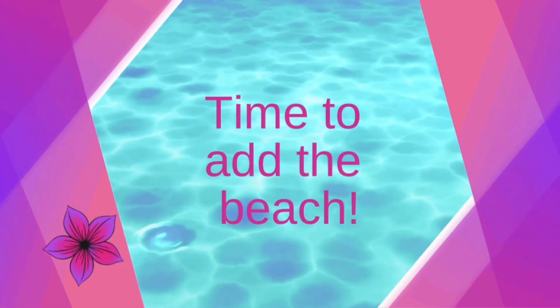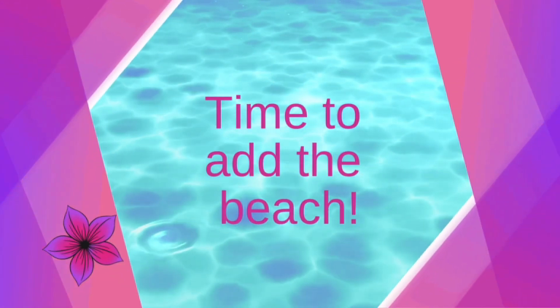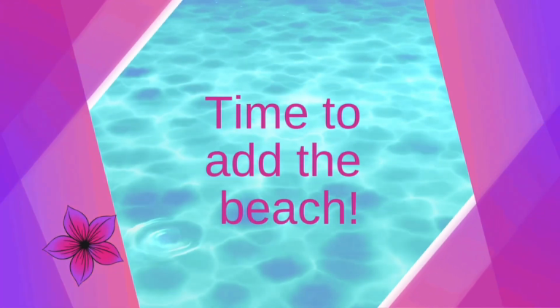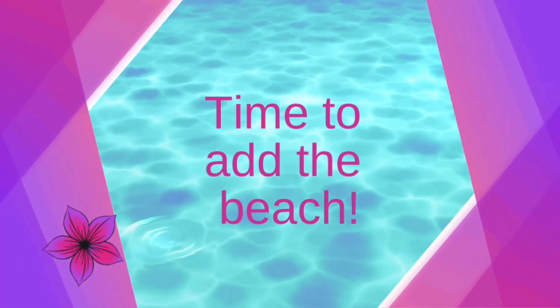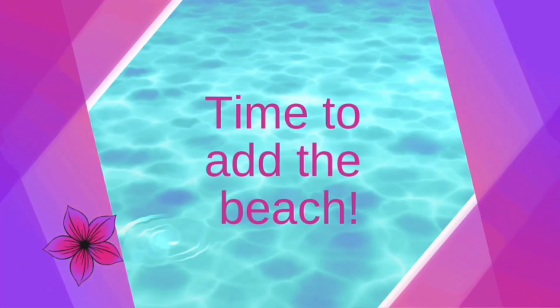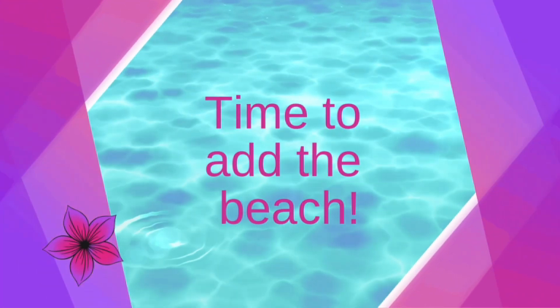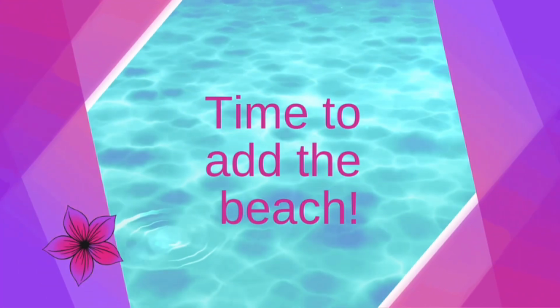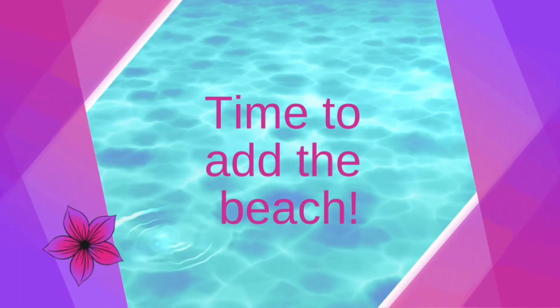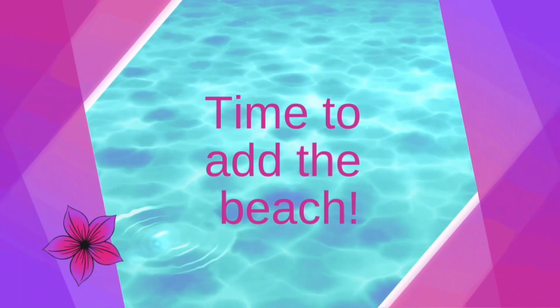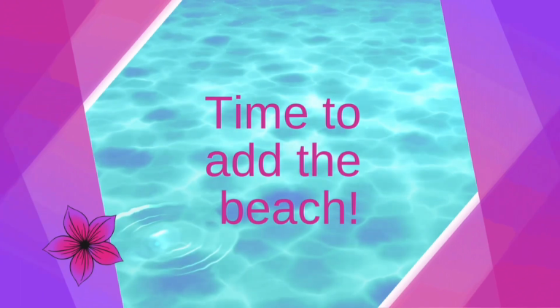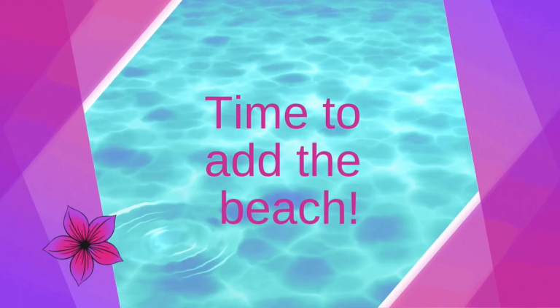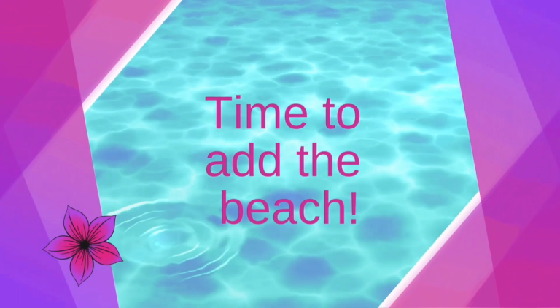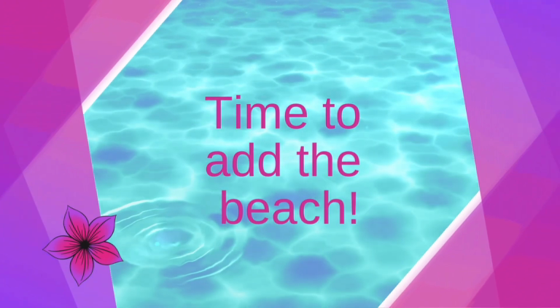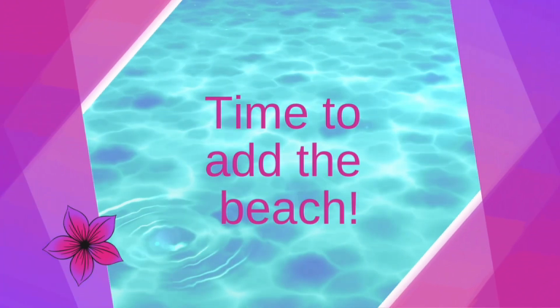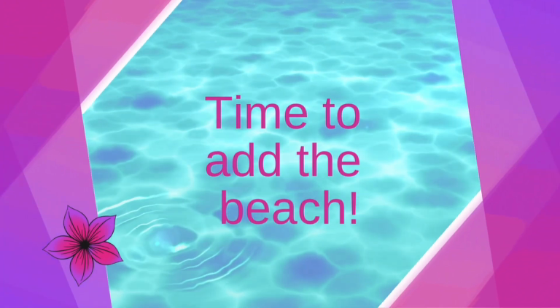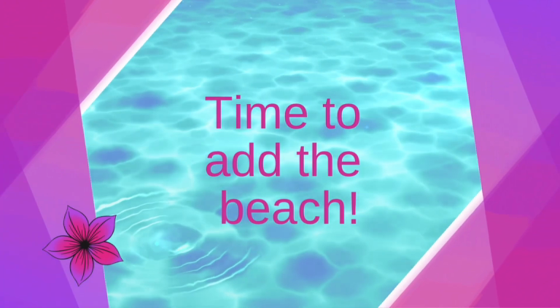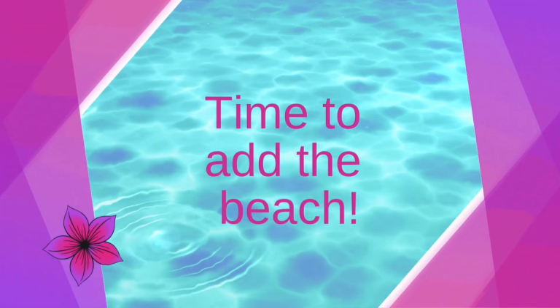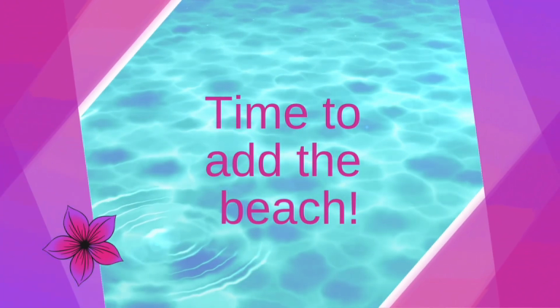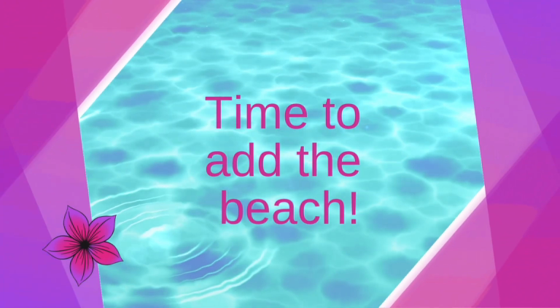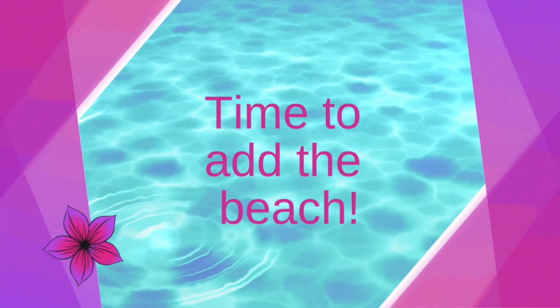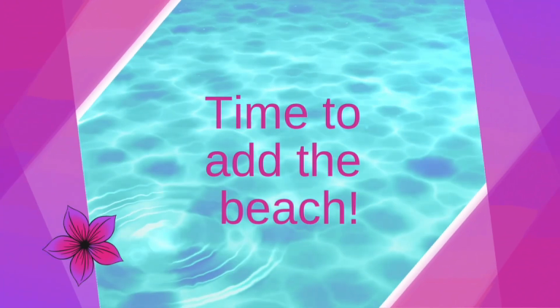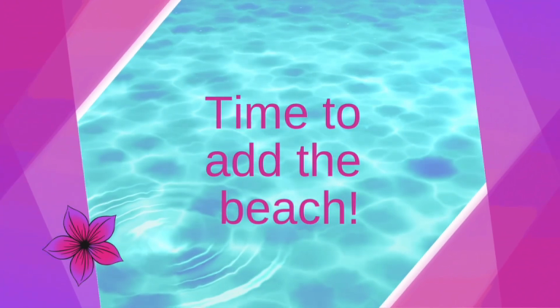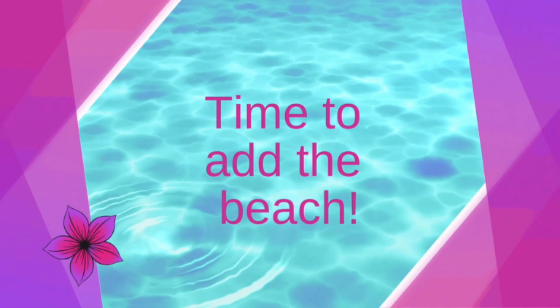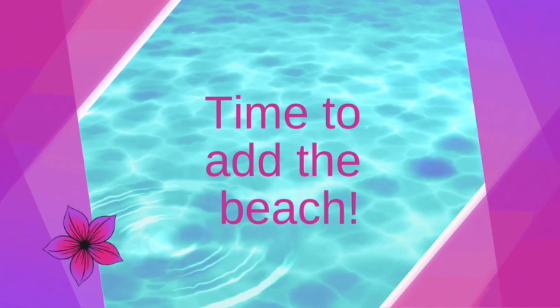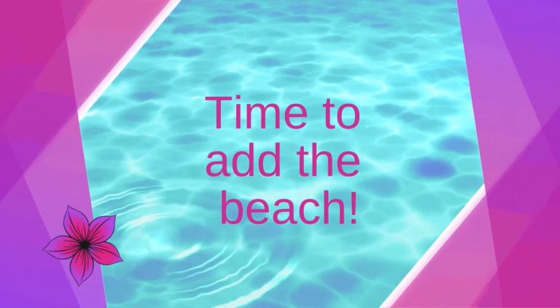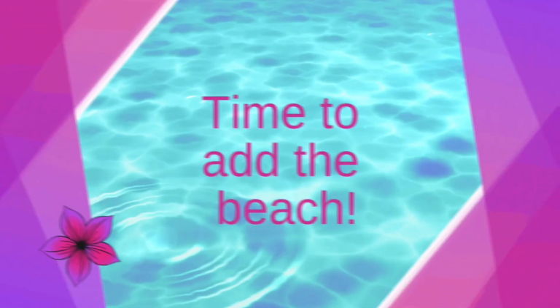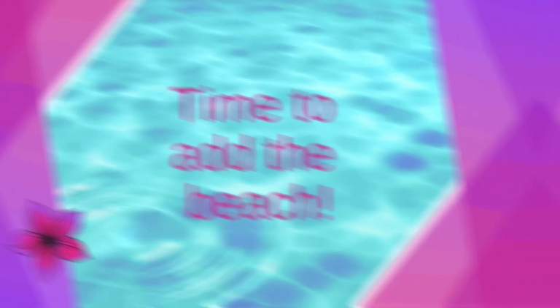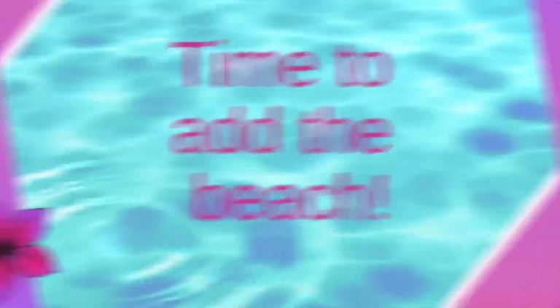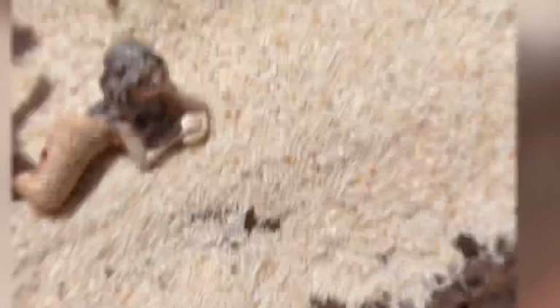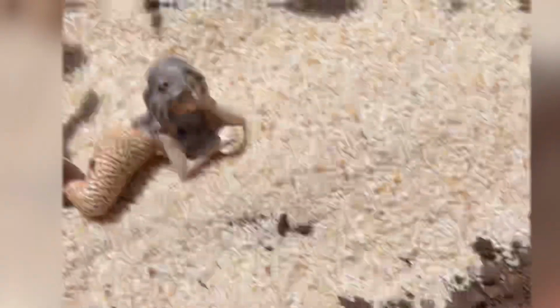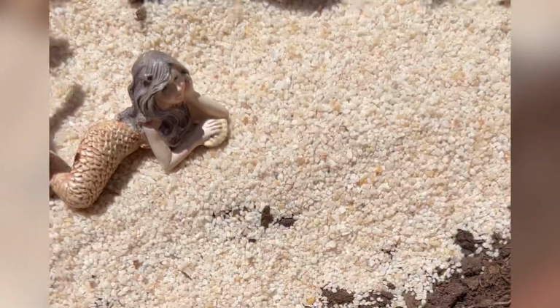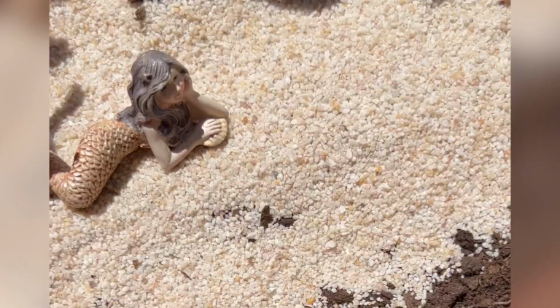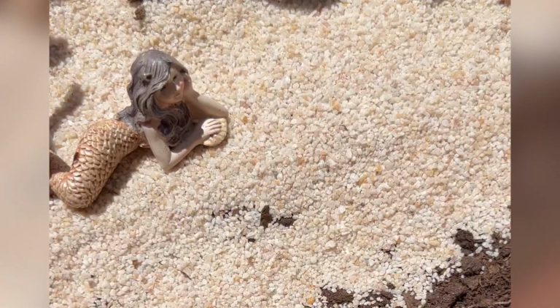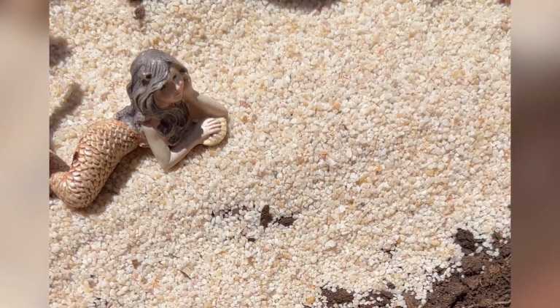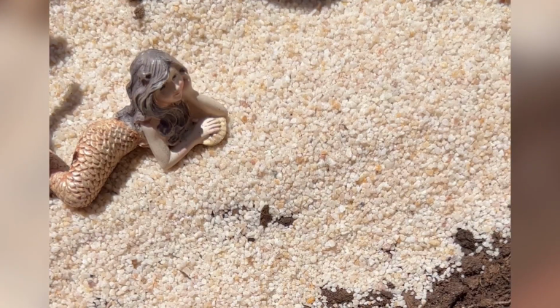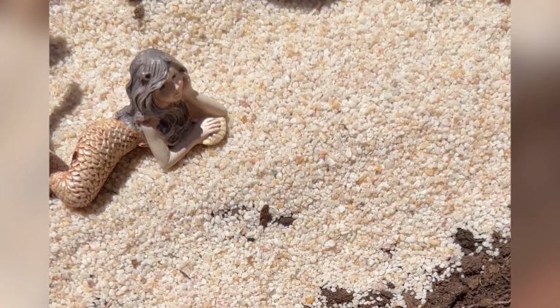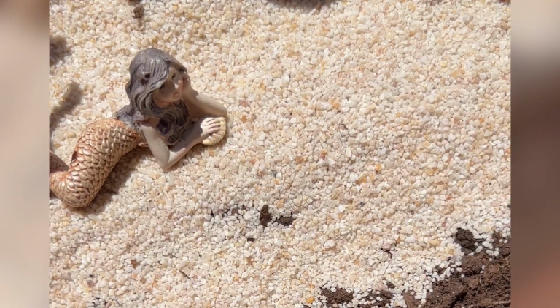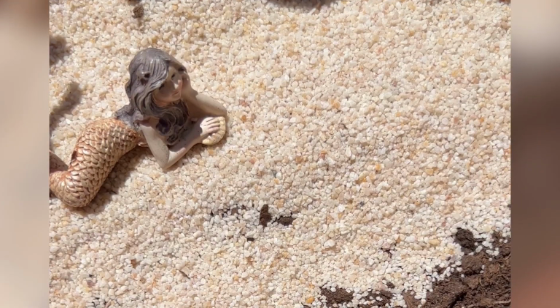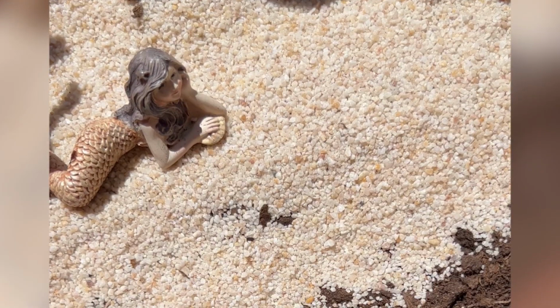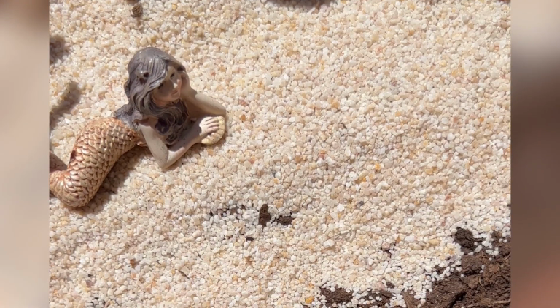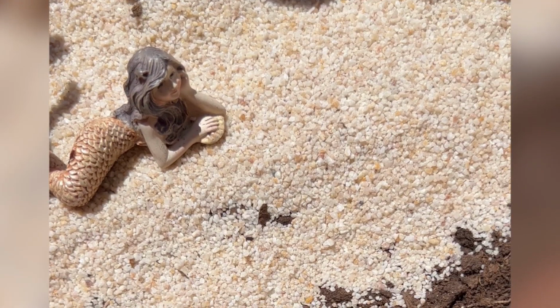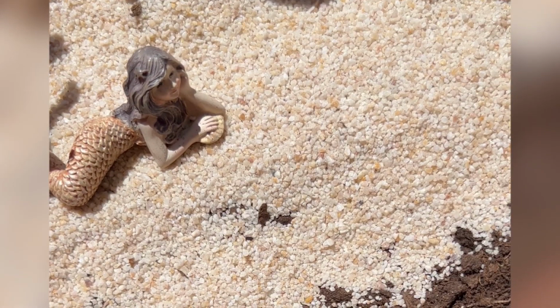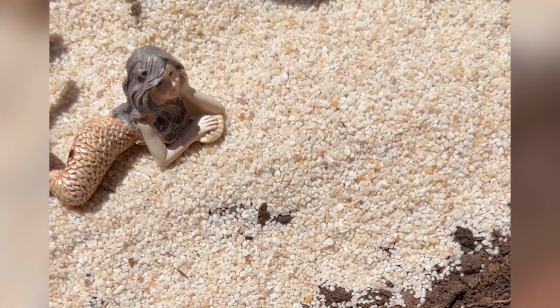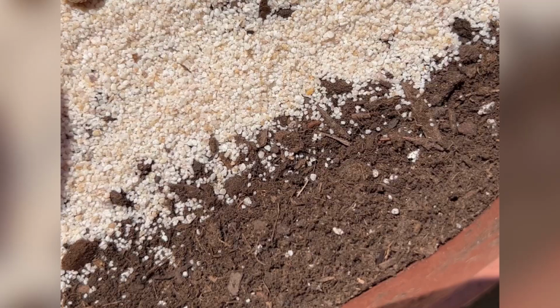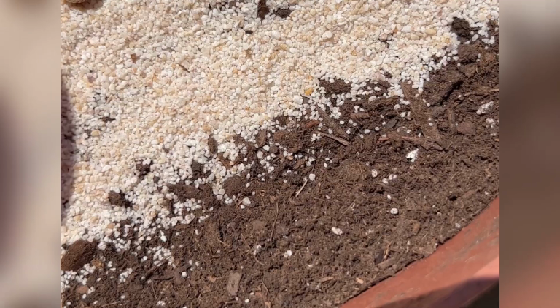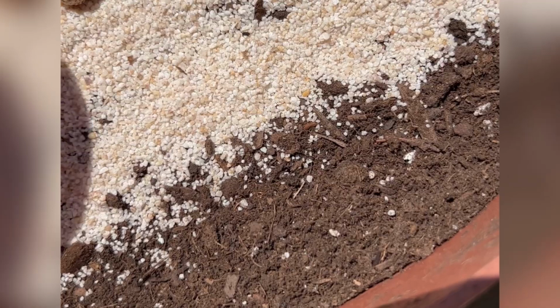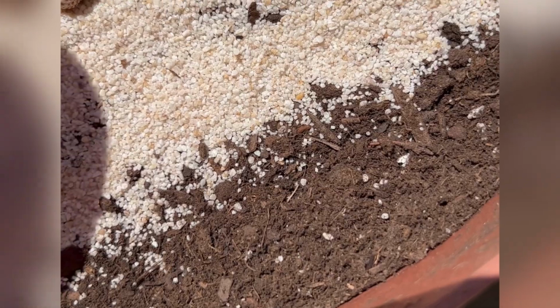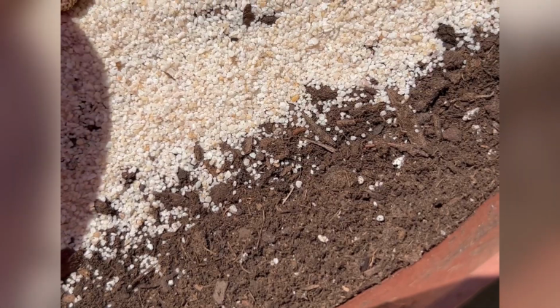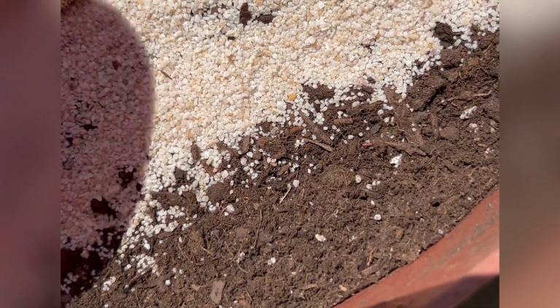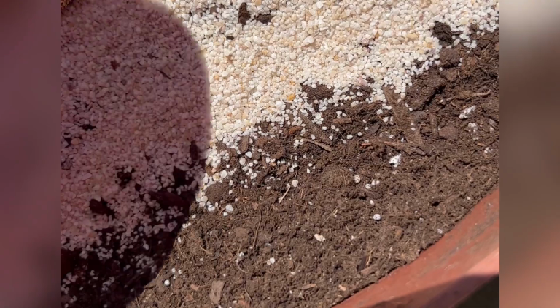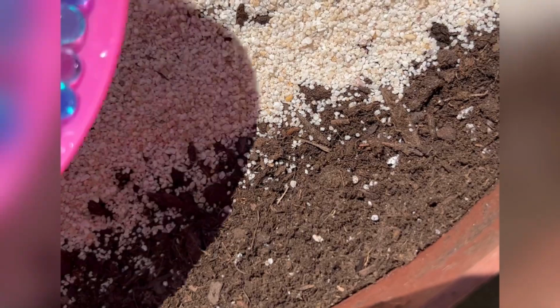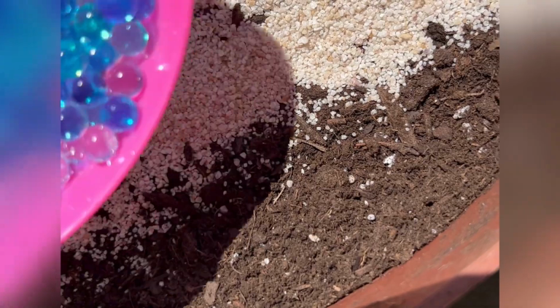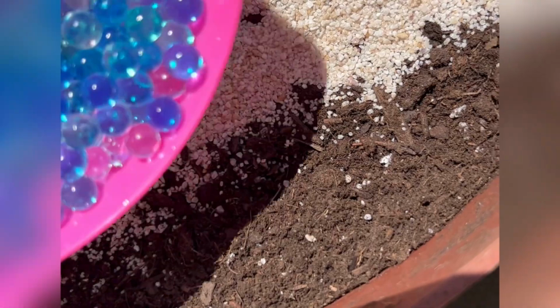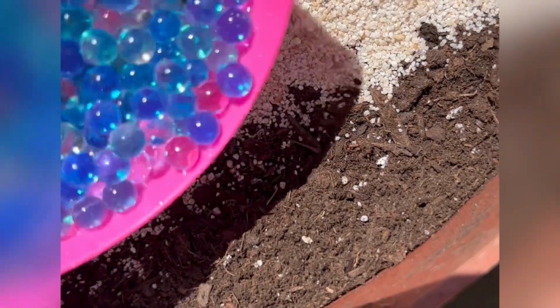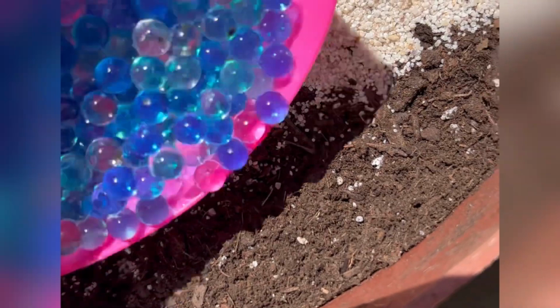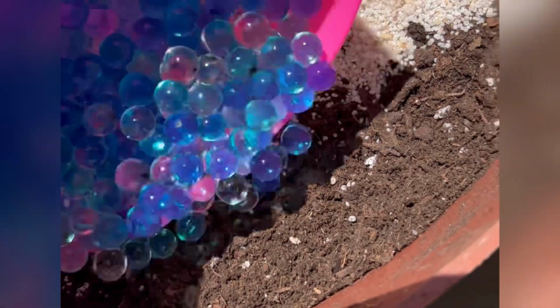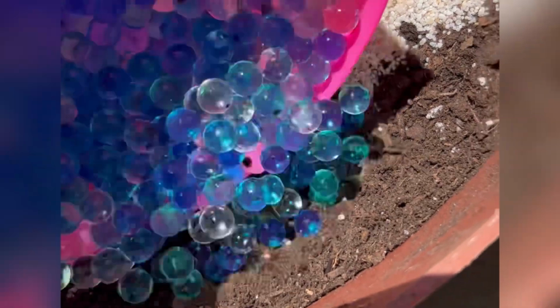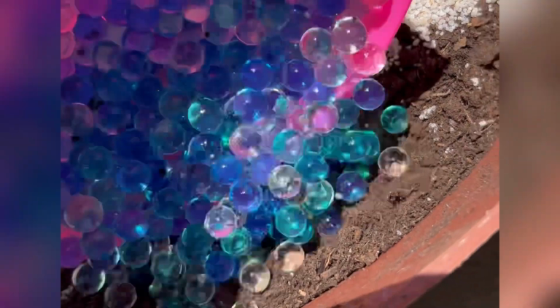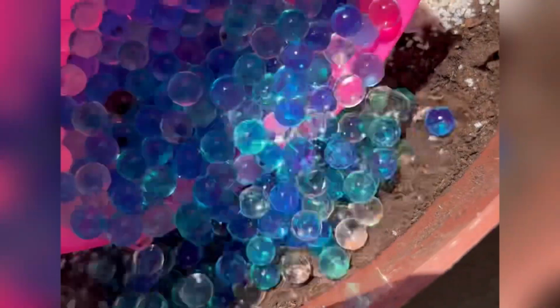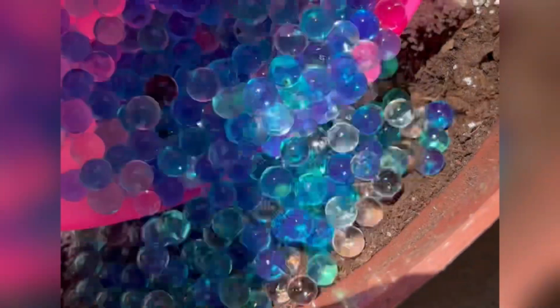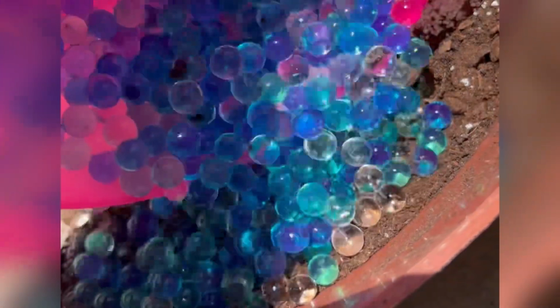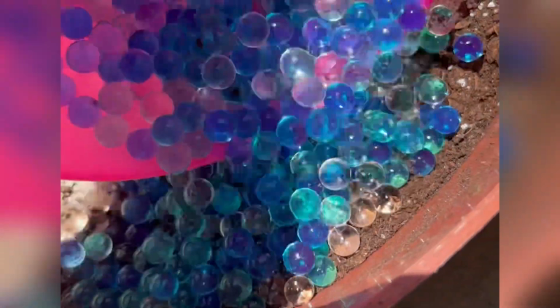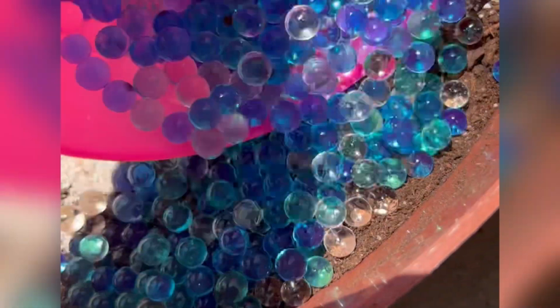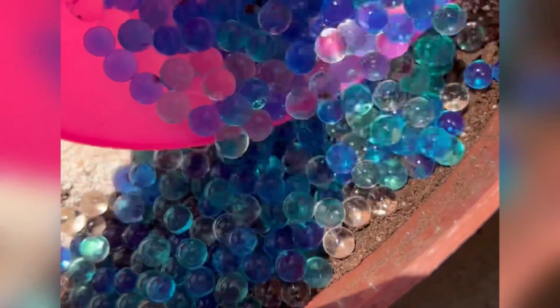Now here comes the fun part — we get to add the beach! Grab those water beads and that sand and start laying it out.